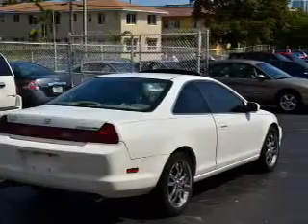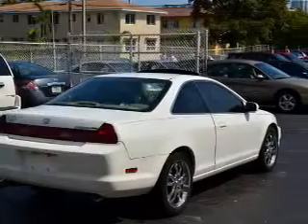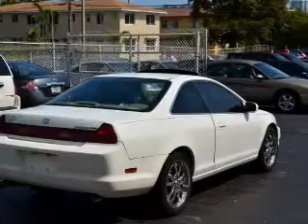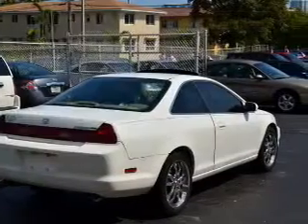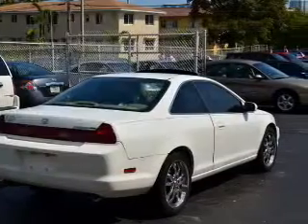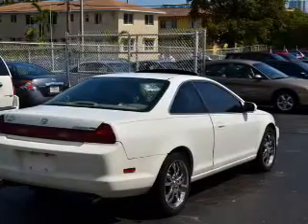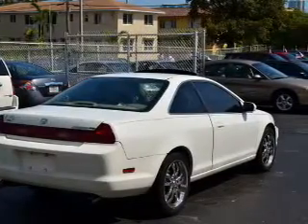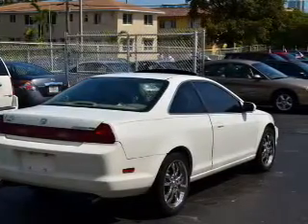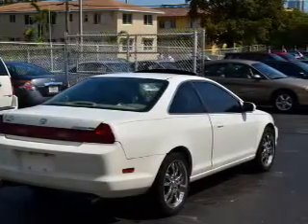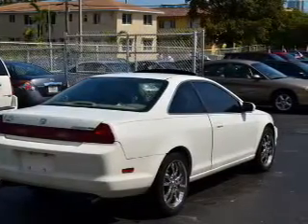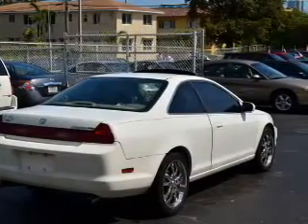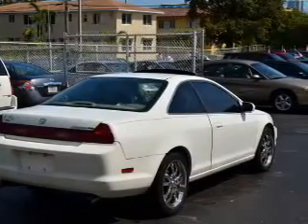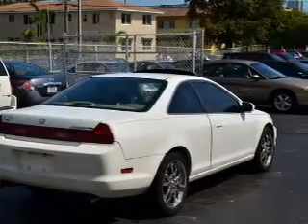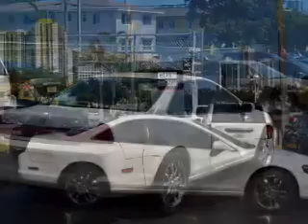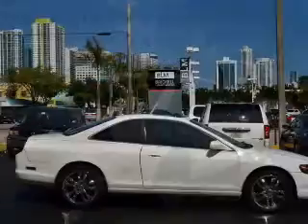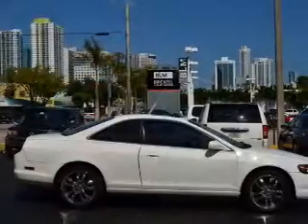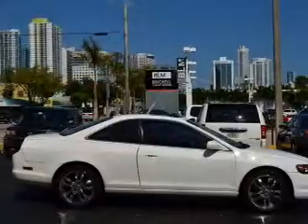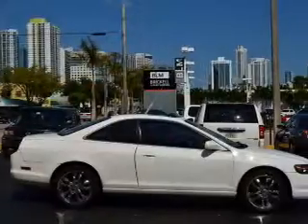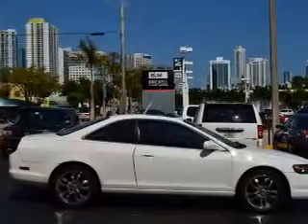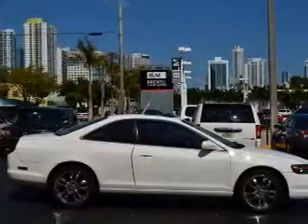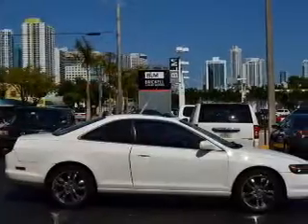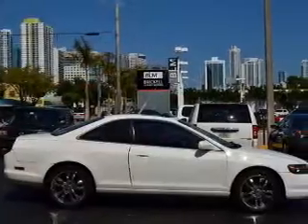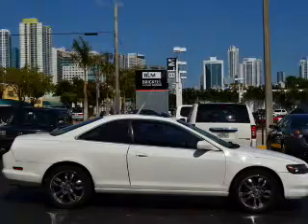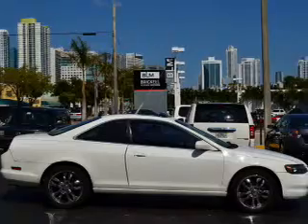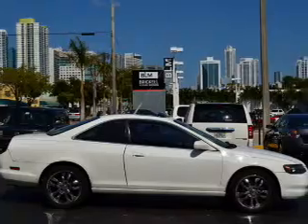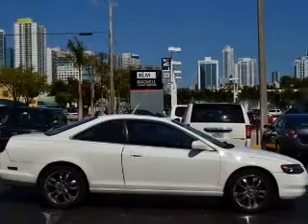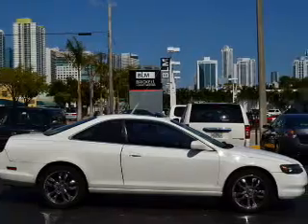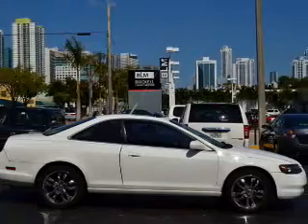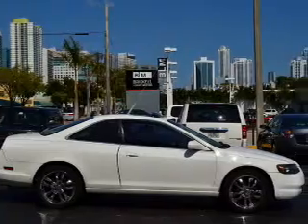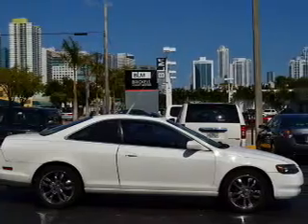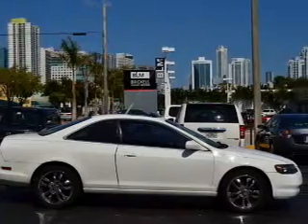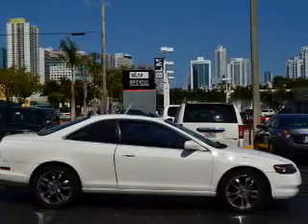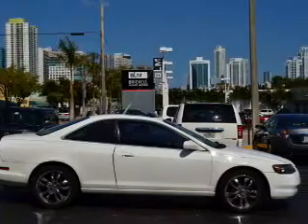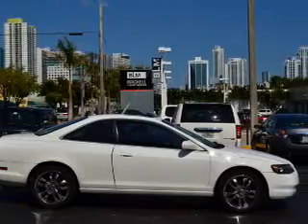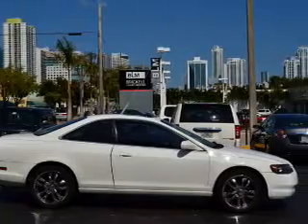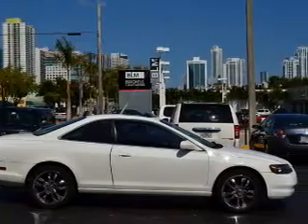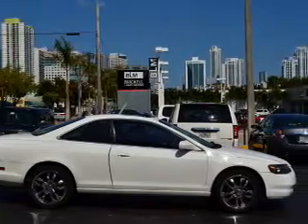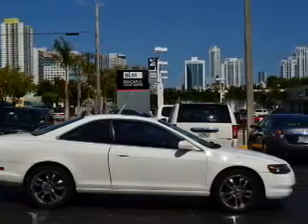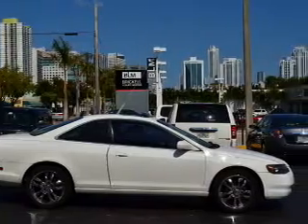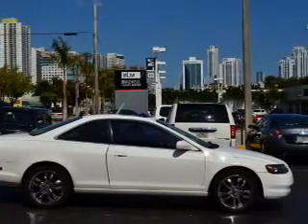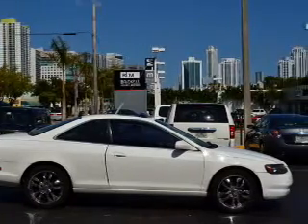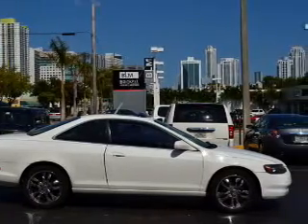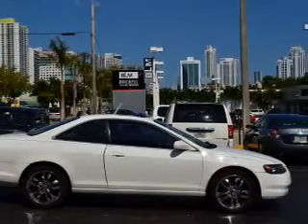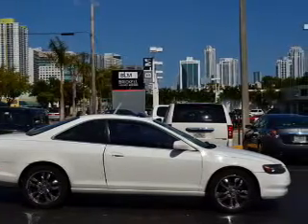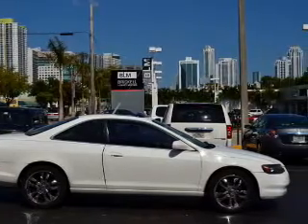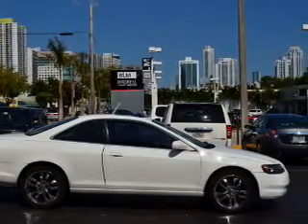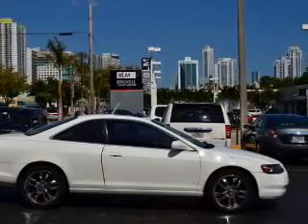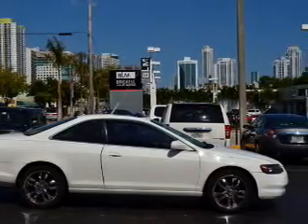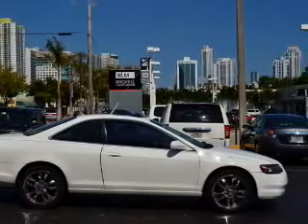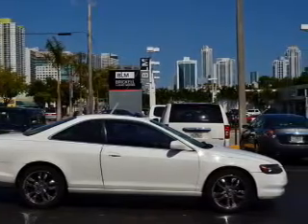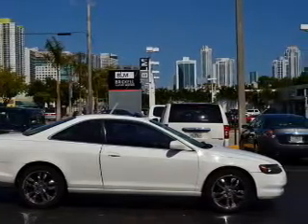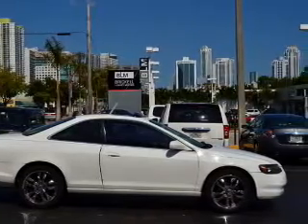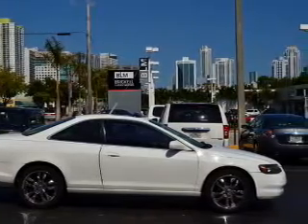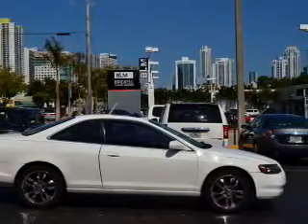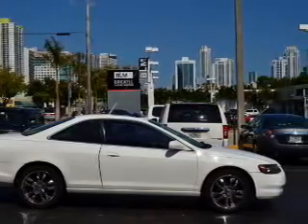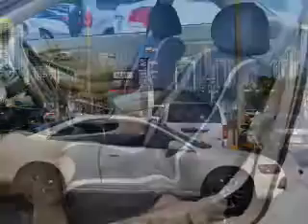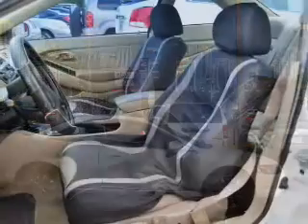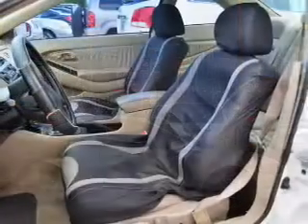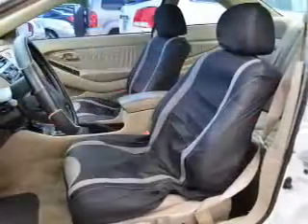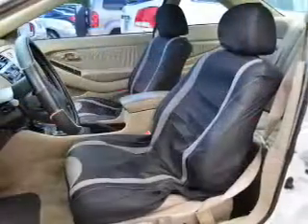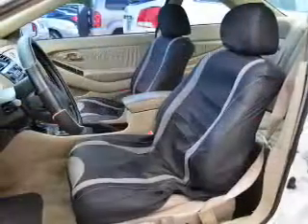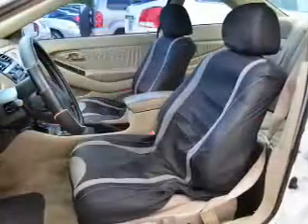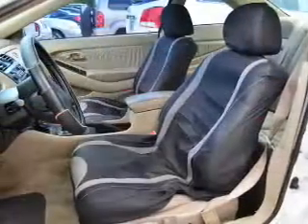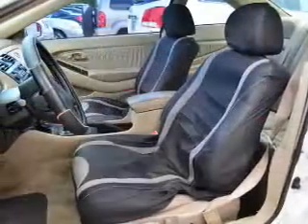Leather seats, power door locks, power windows, cruise control, and AM-FM stereo. Power mirrors, power steering.